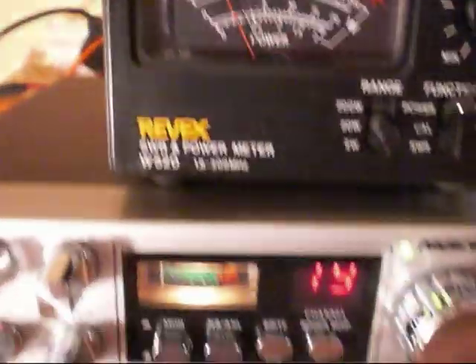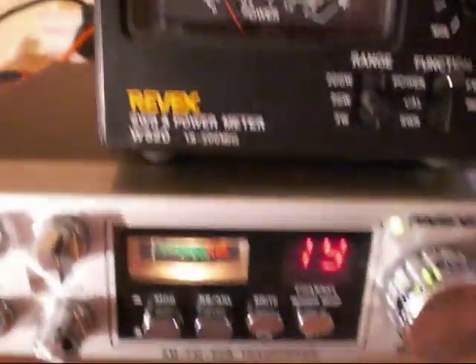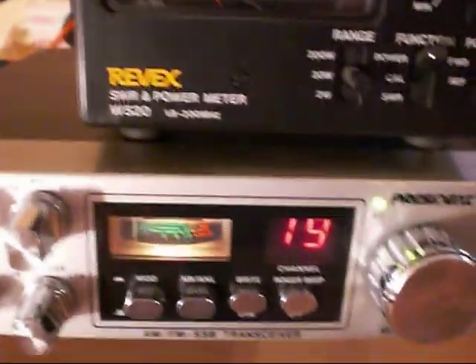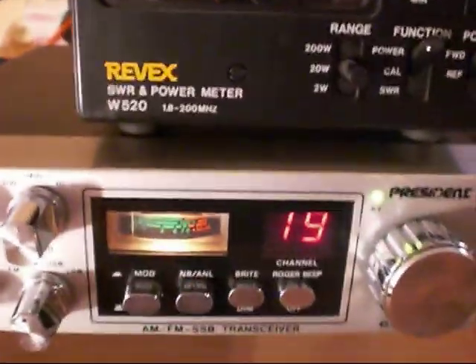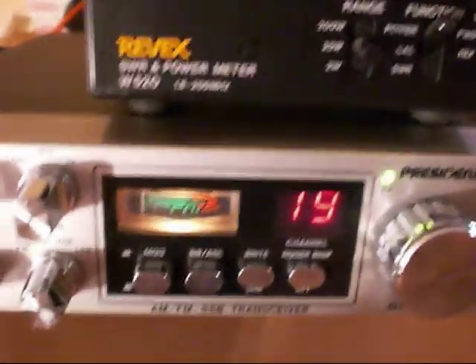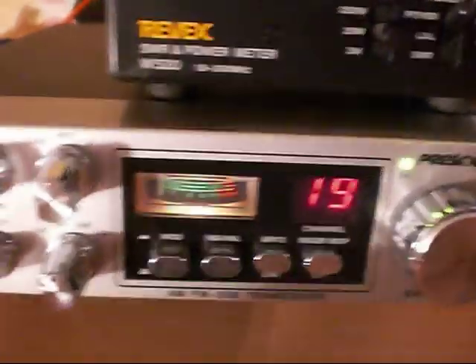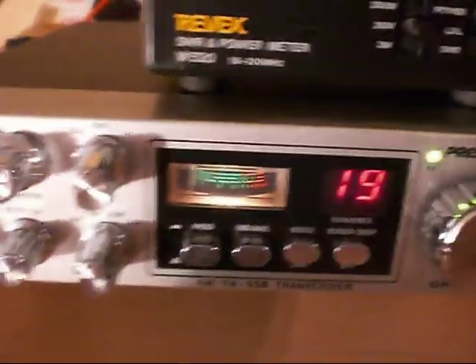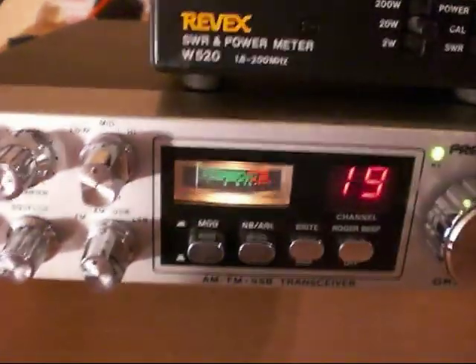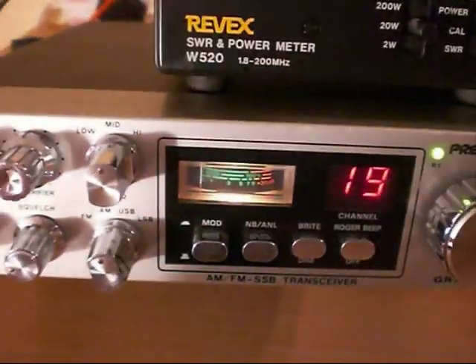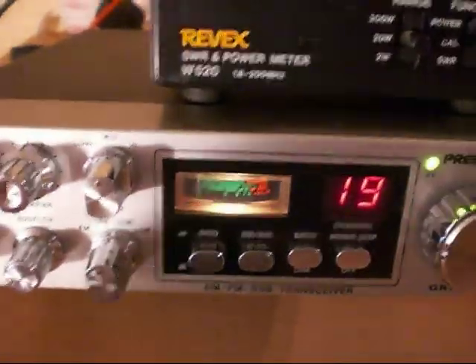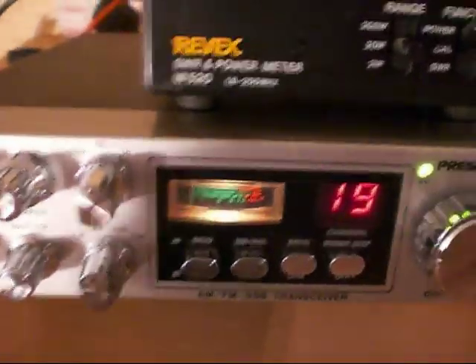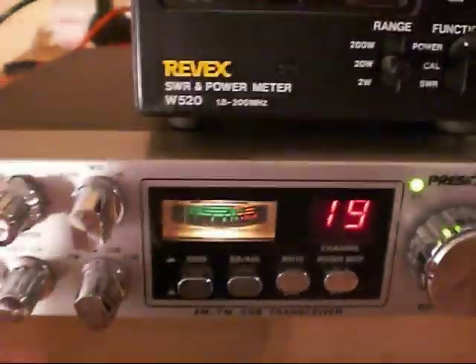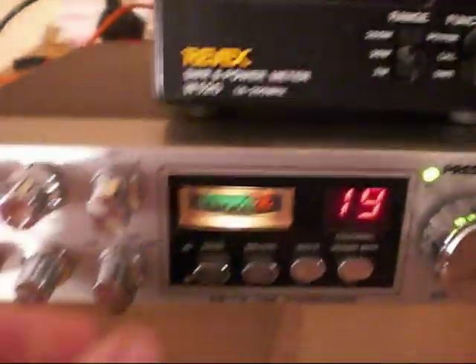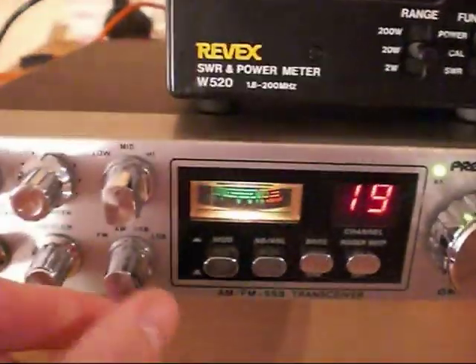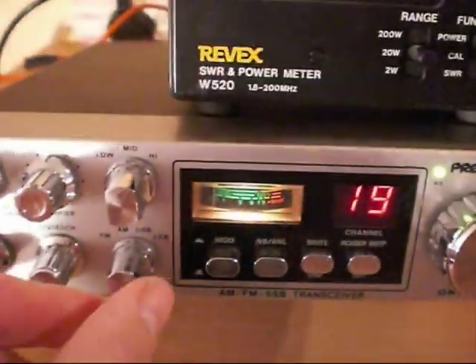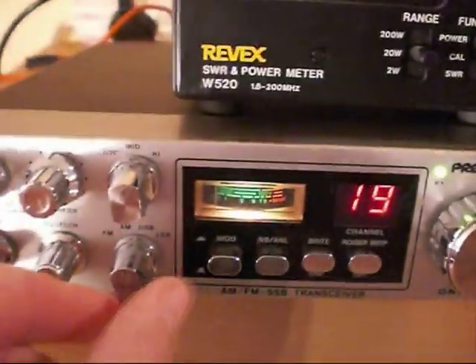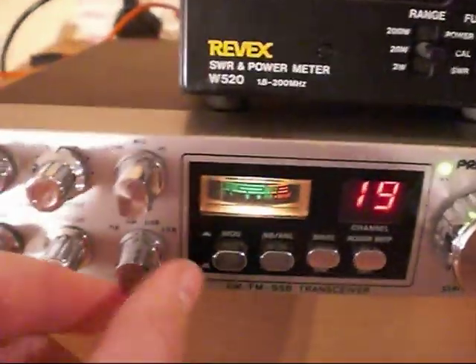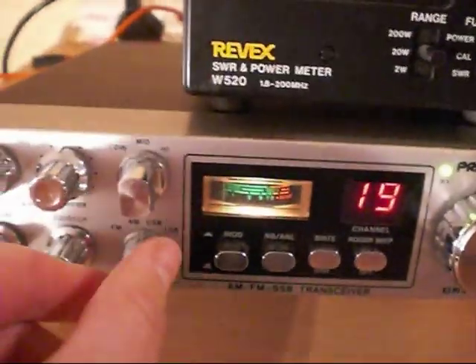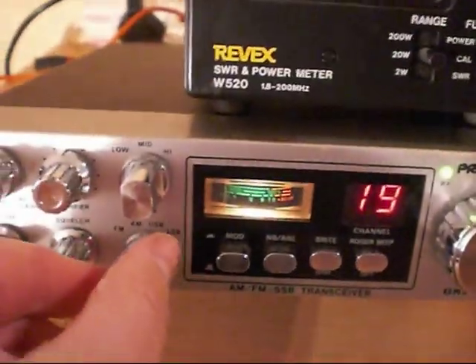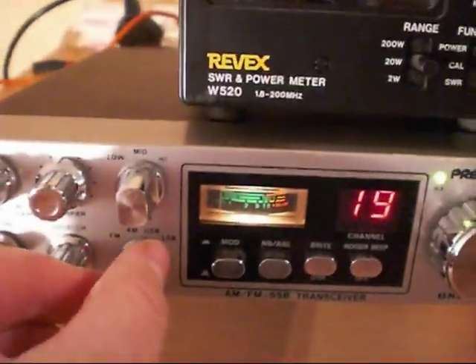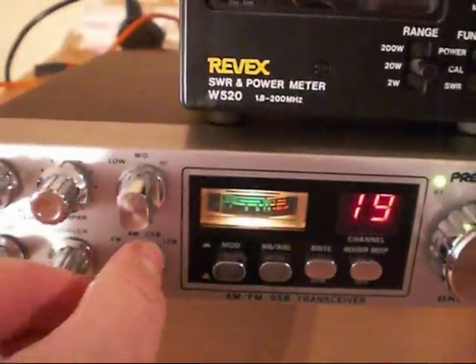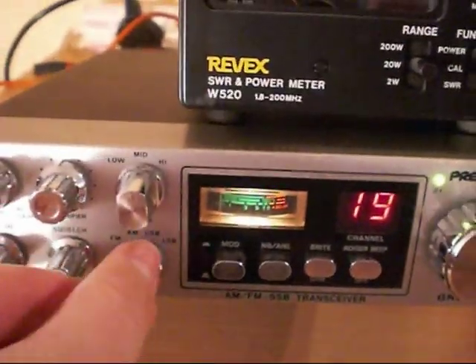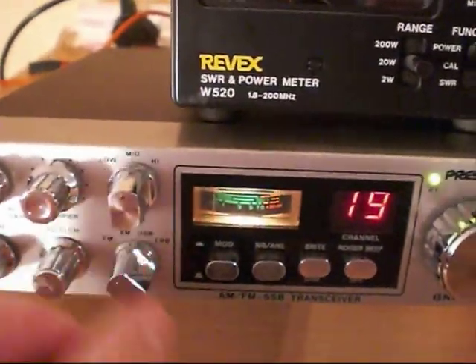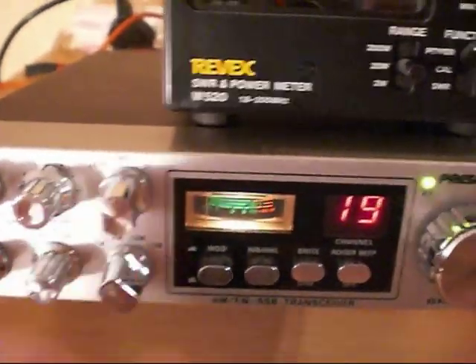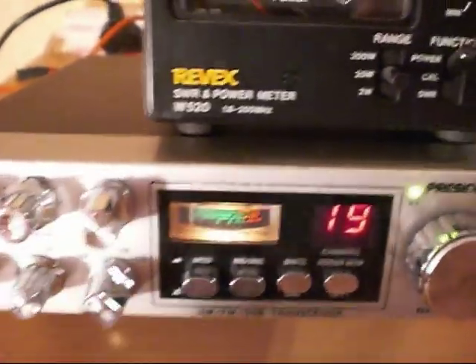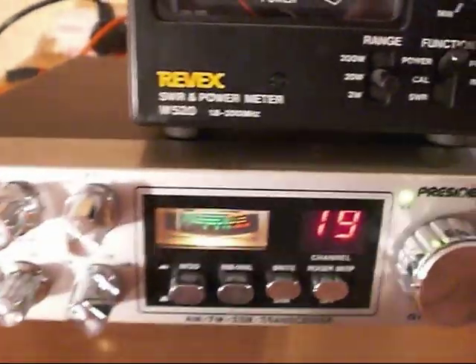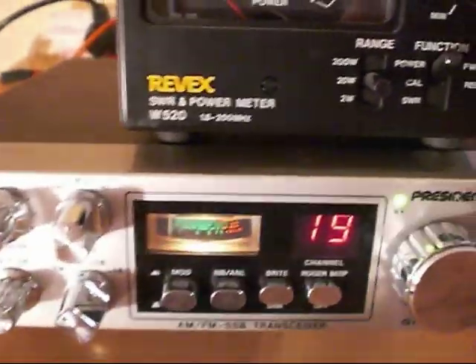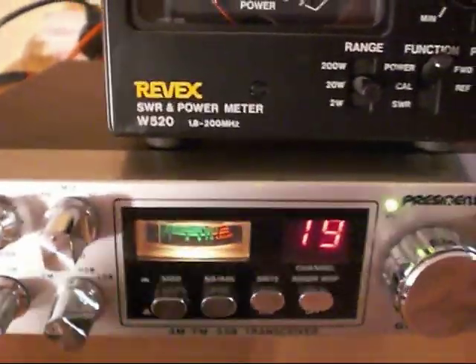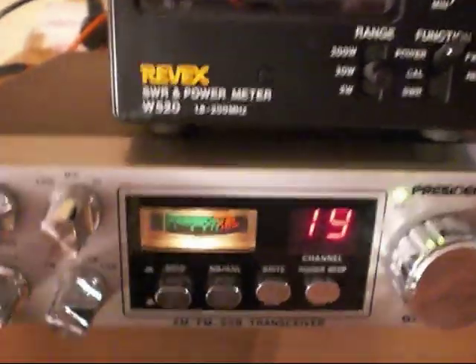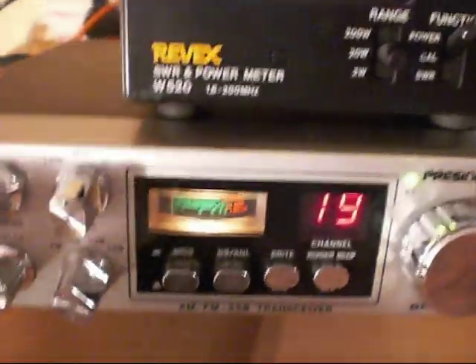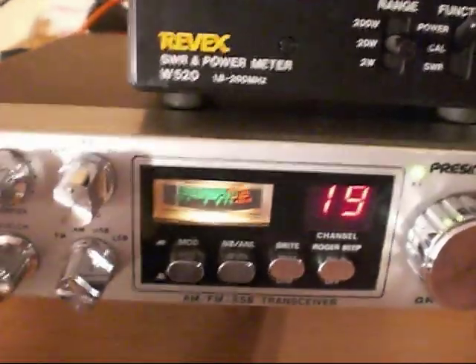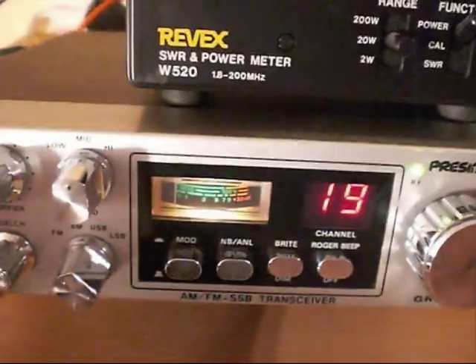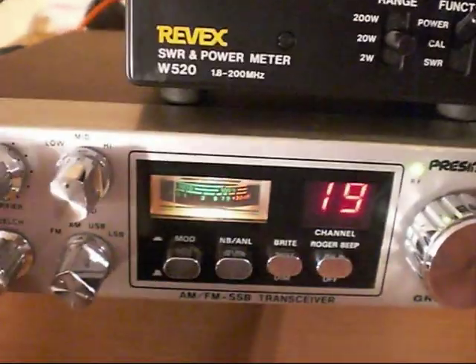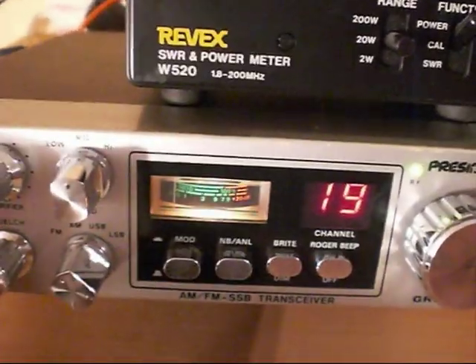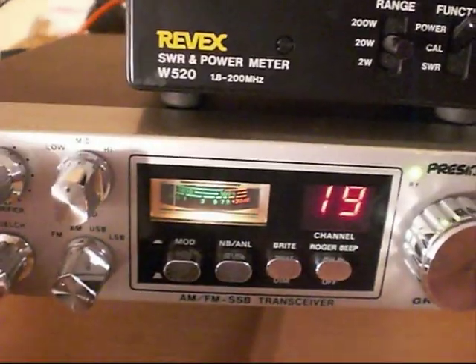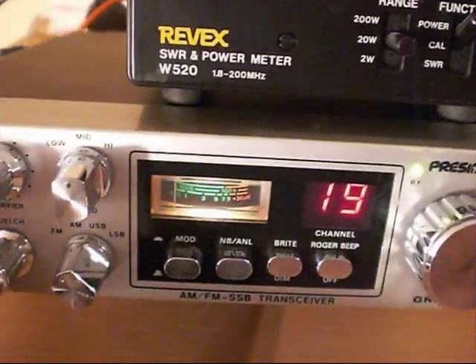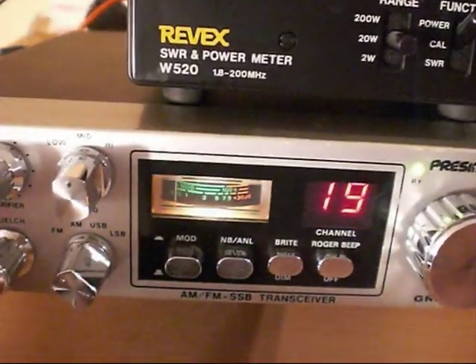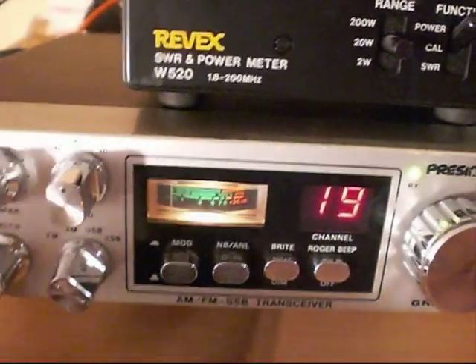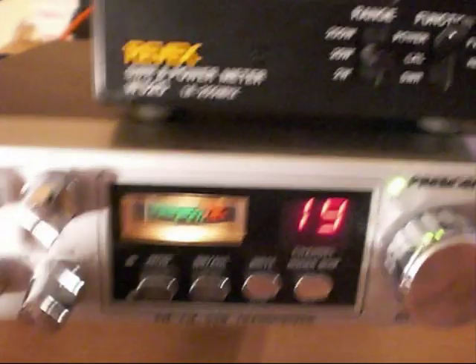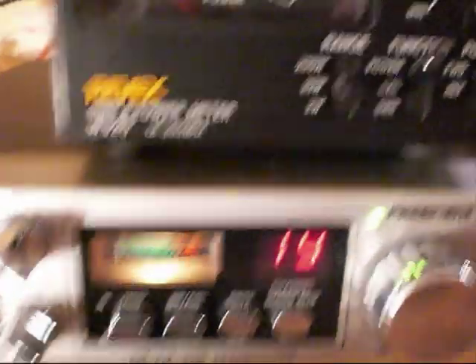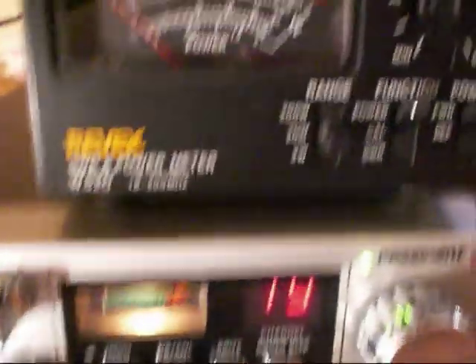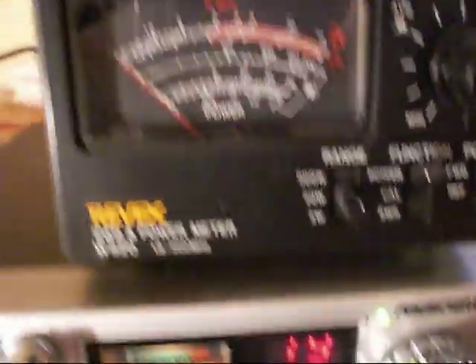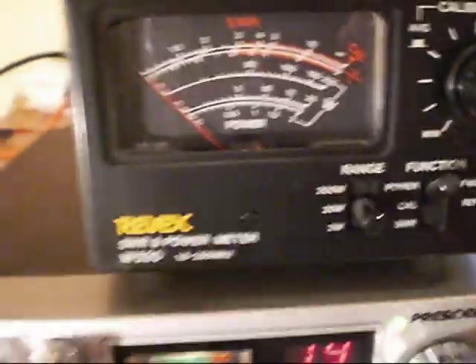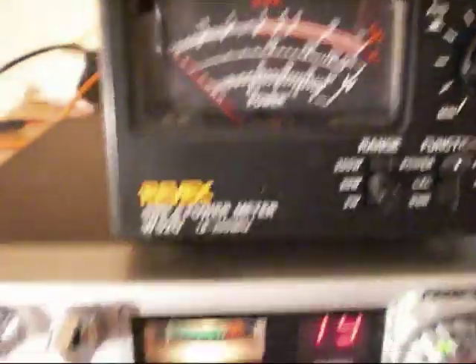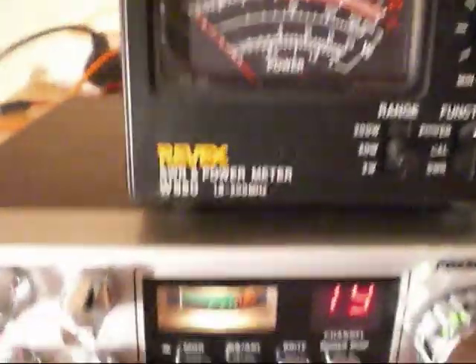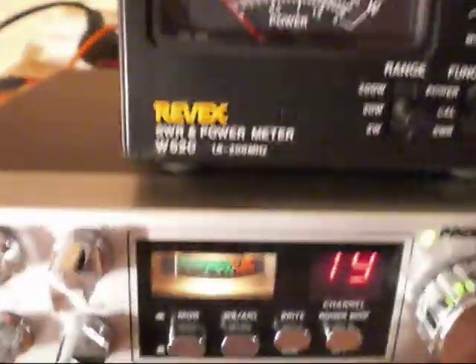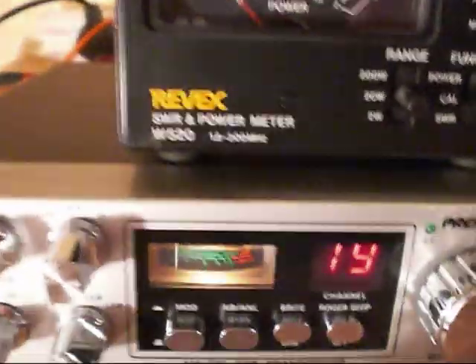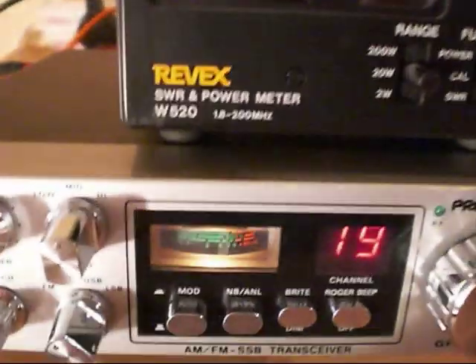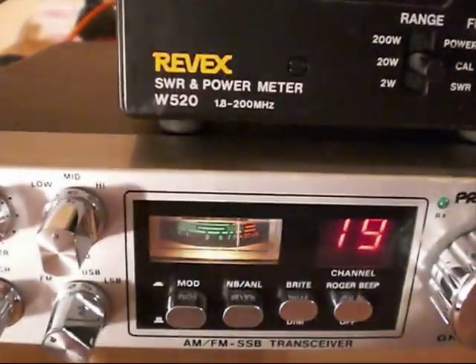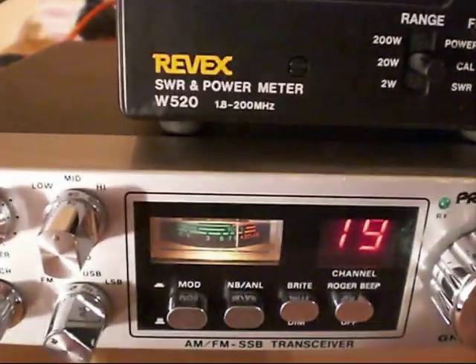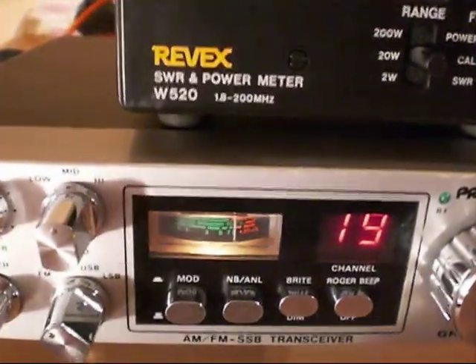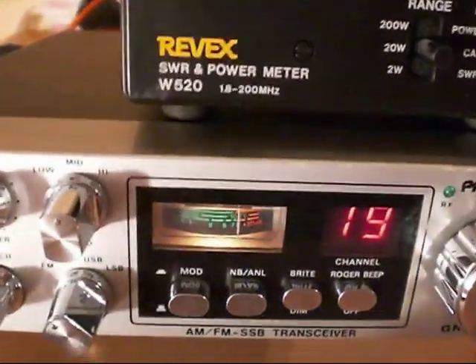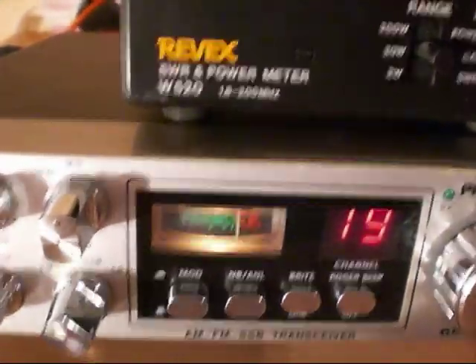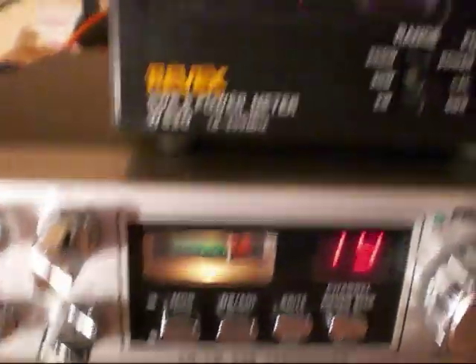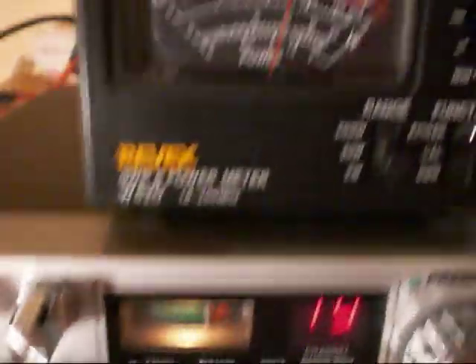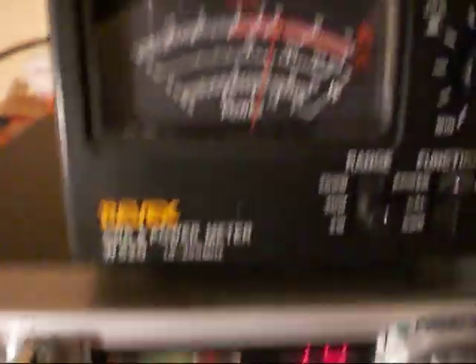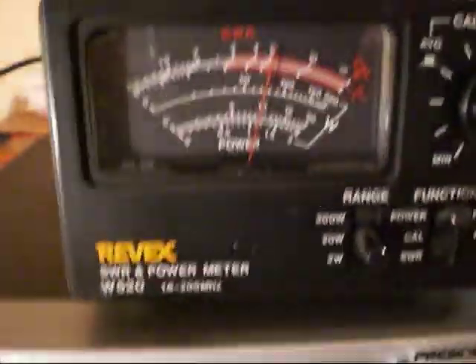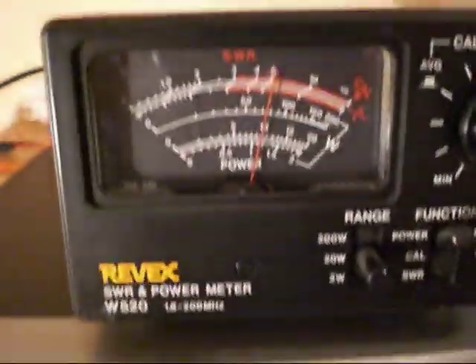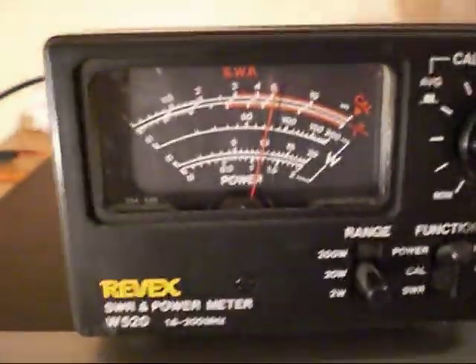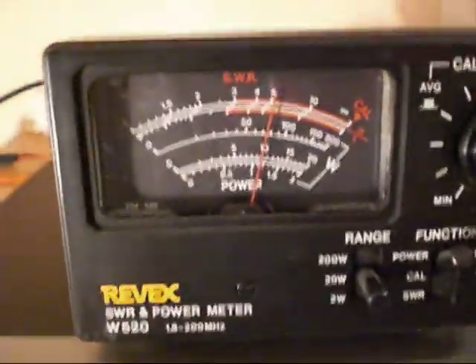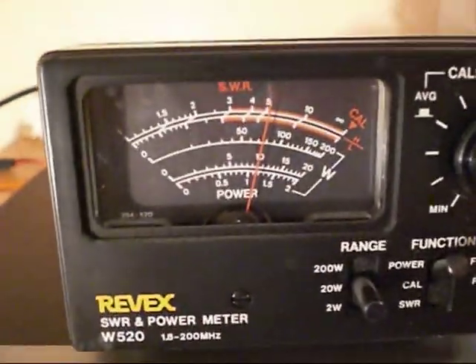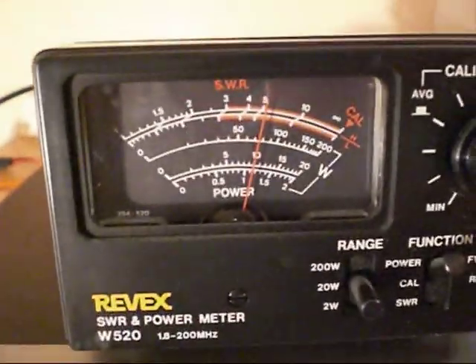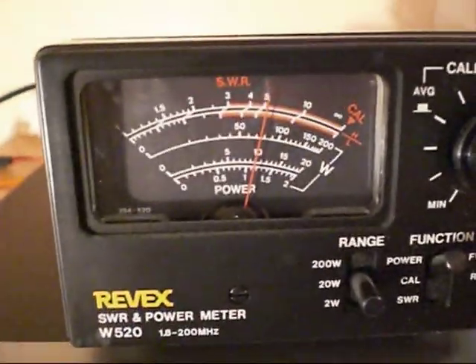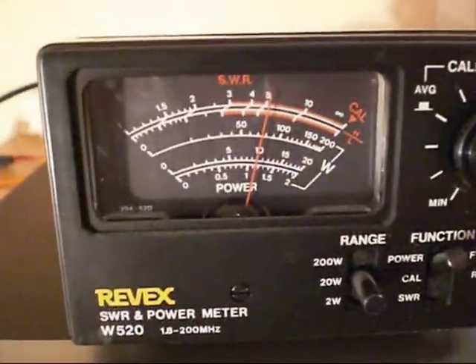Standard, good factory power for this radio. On FM, again 10 watts.